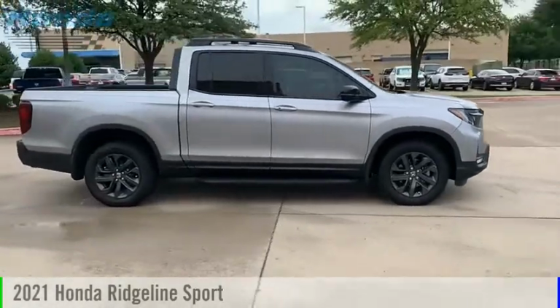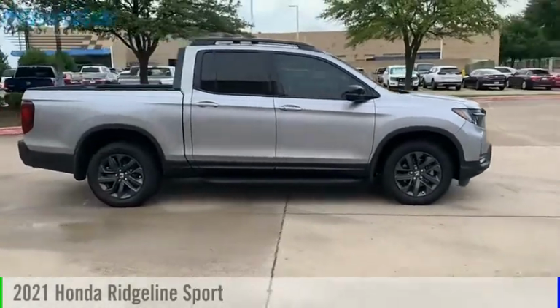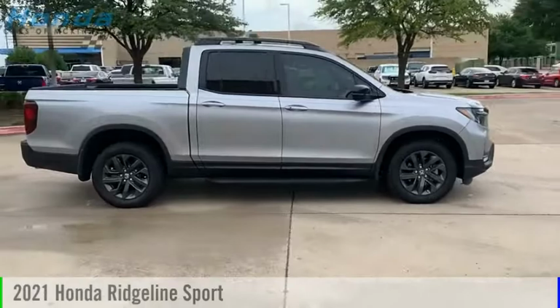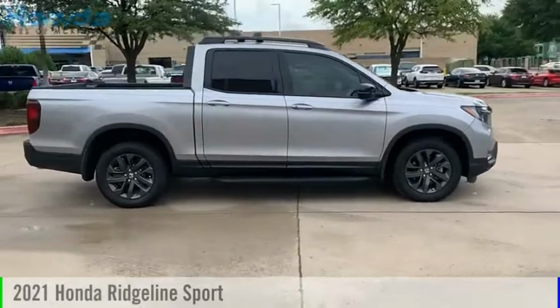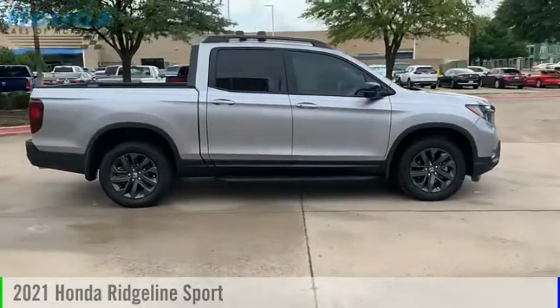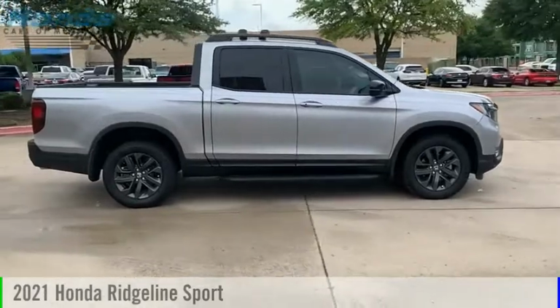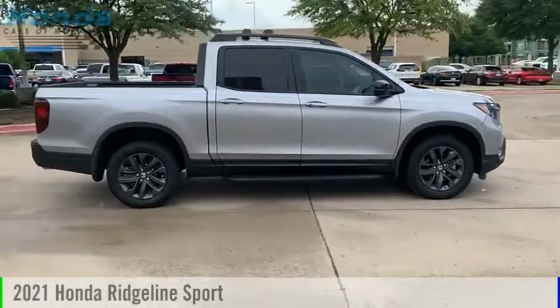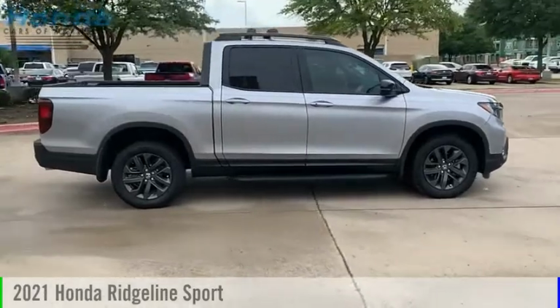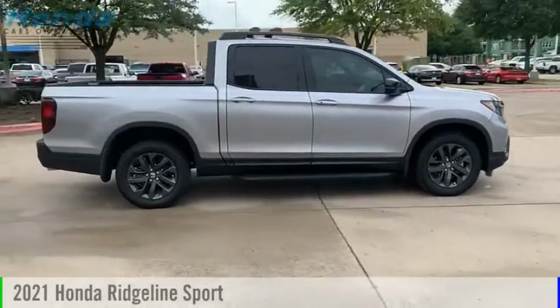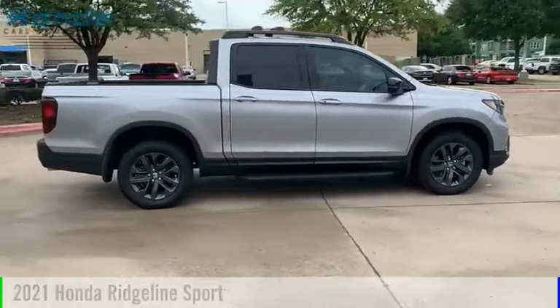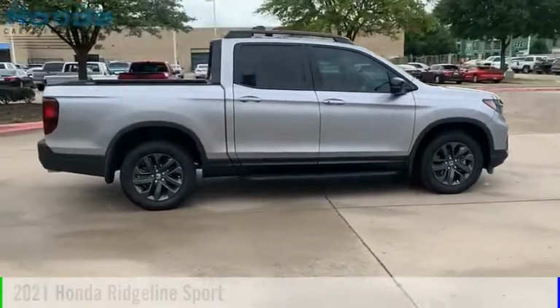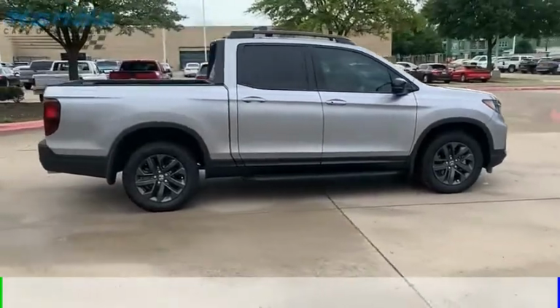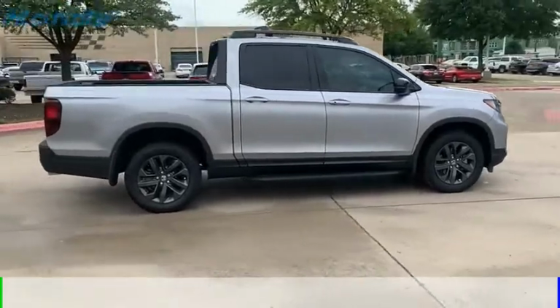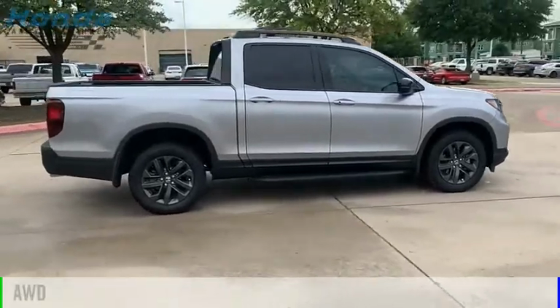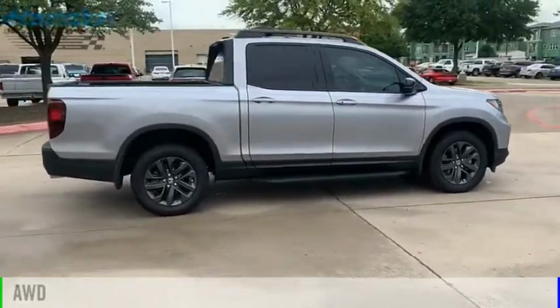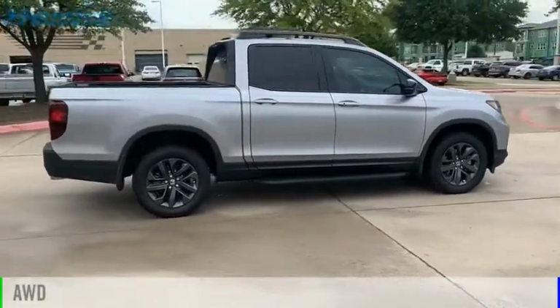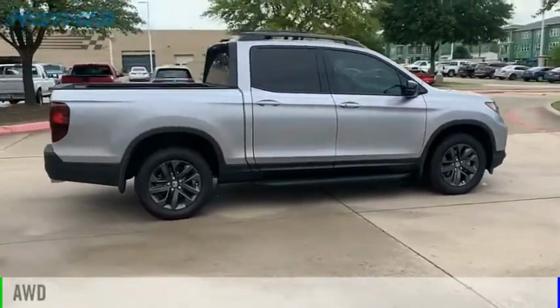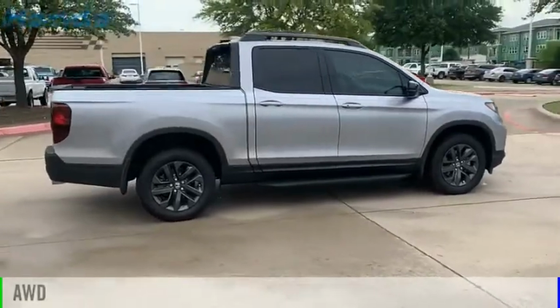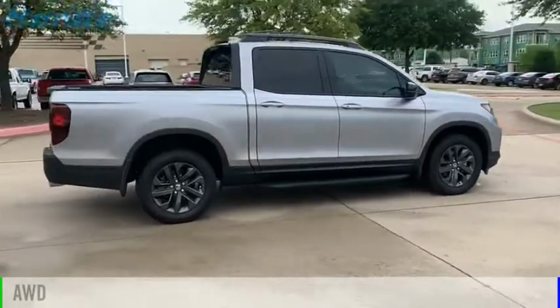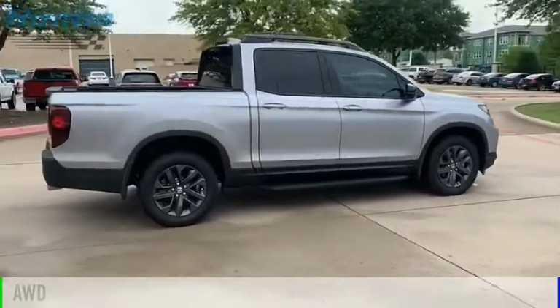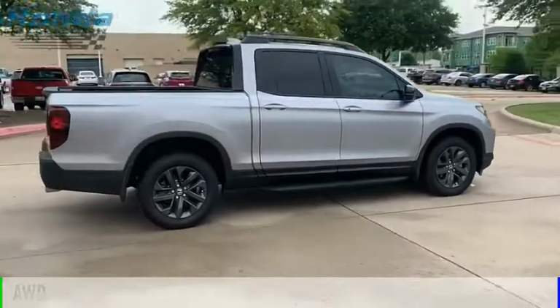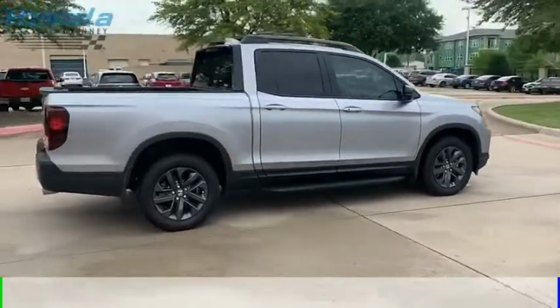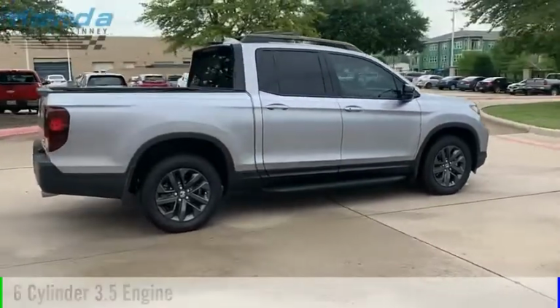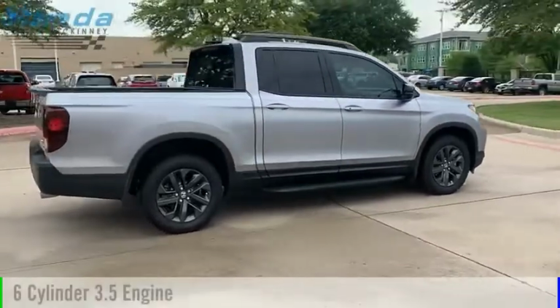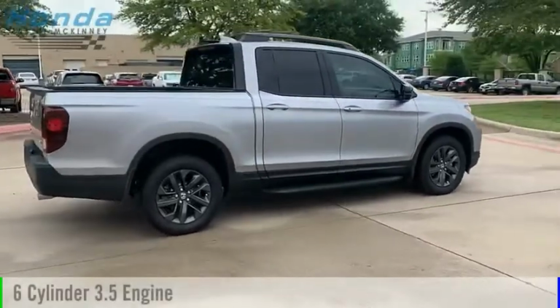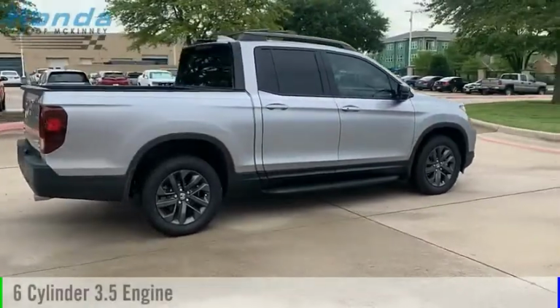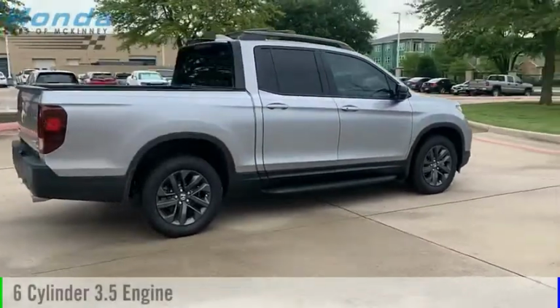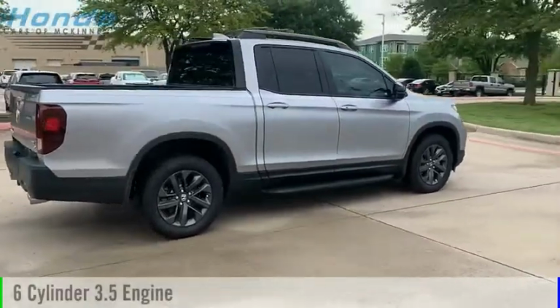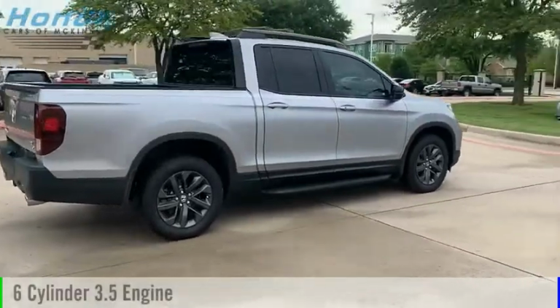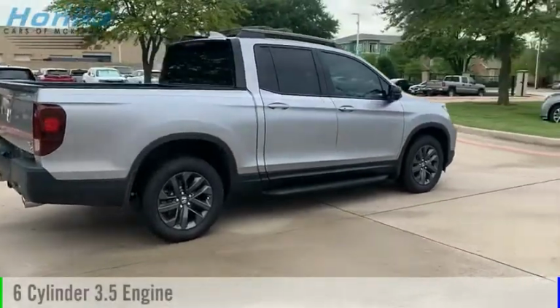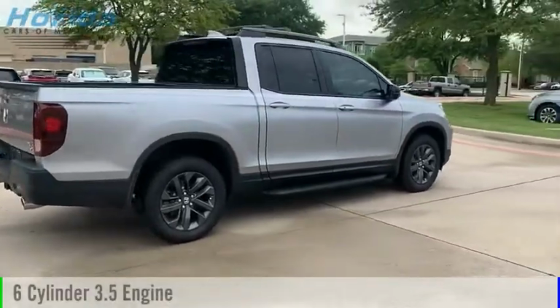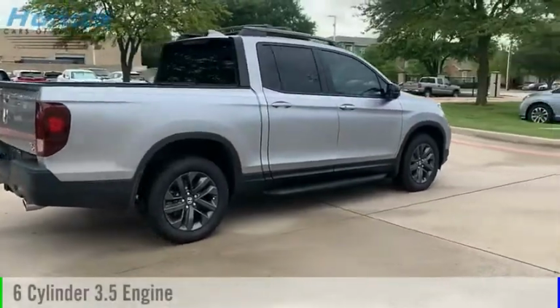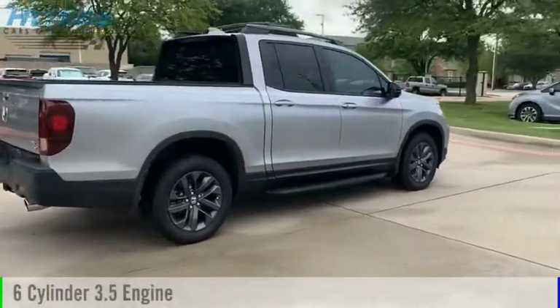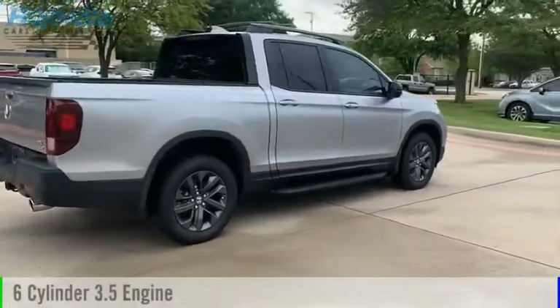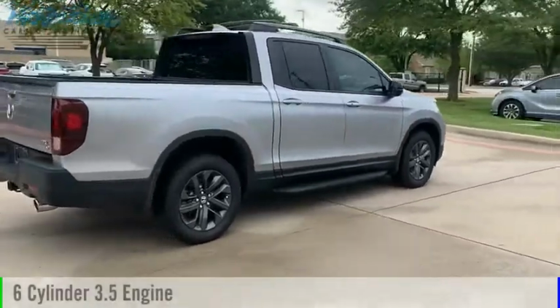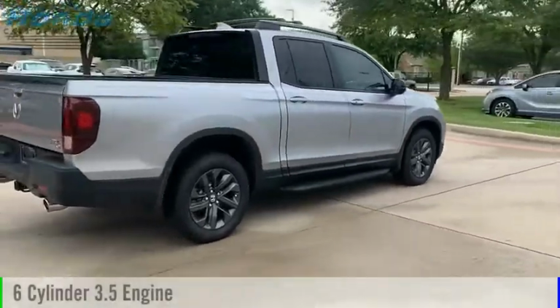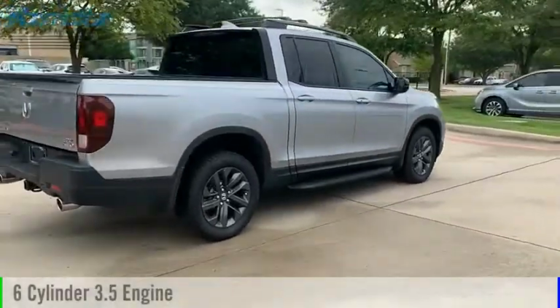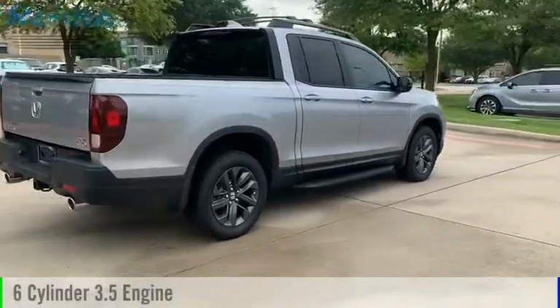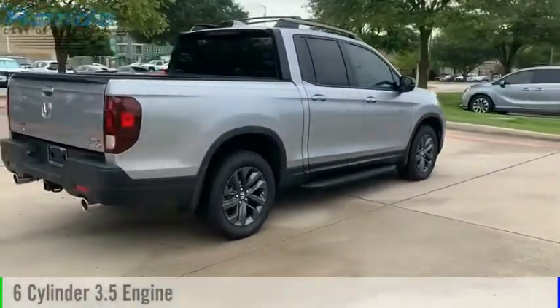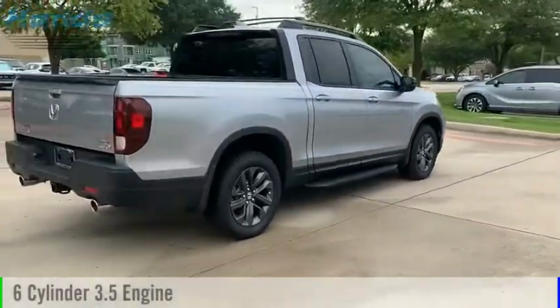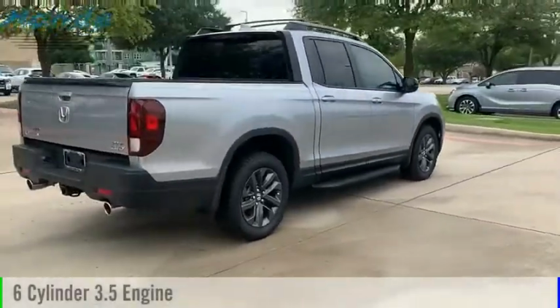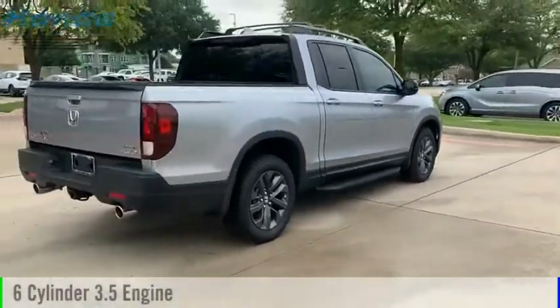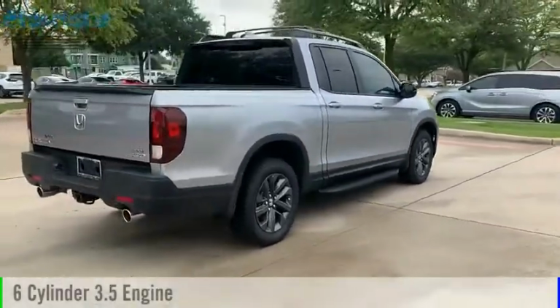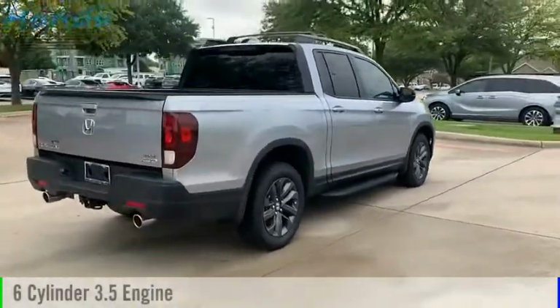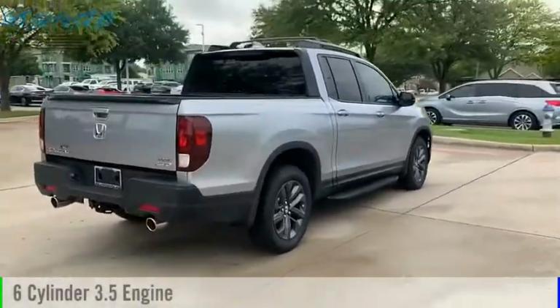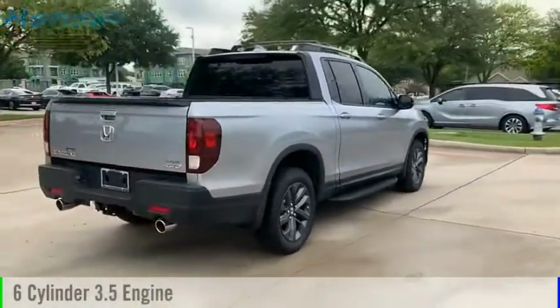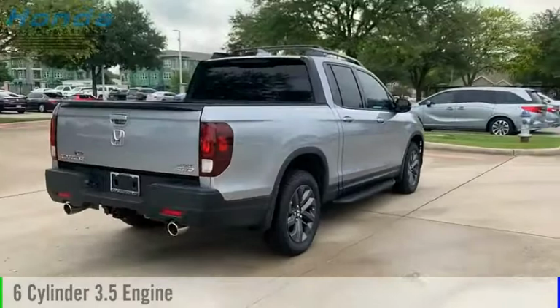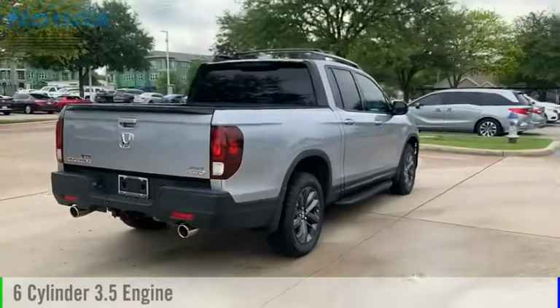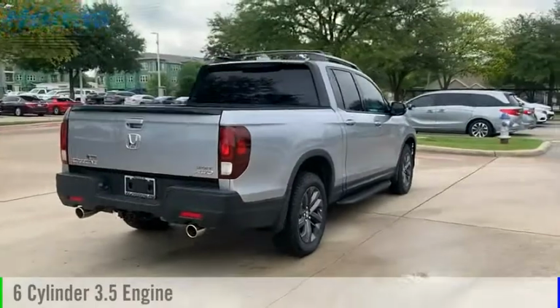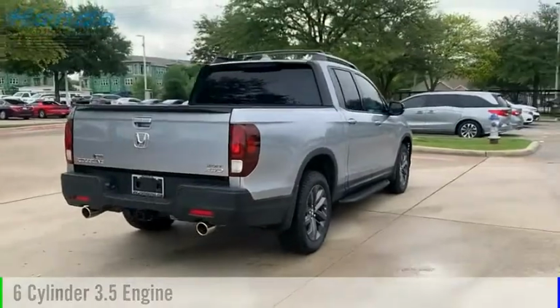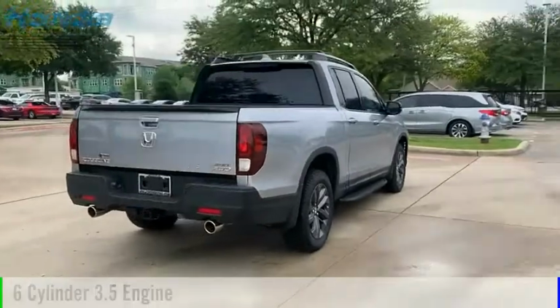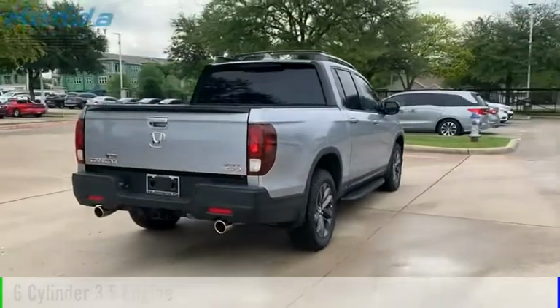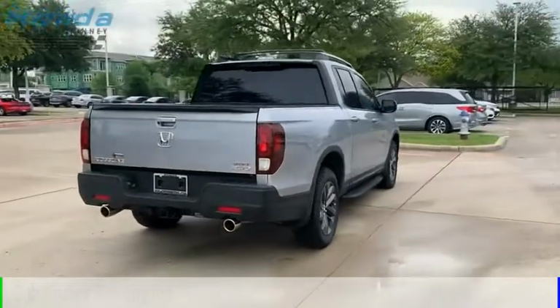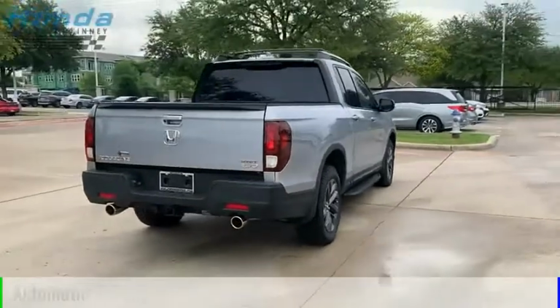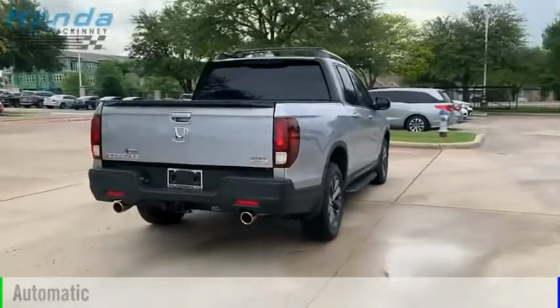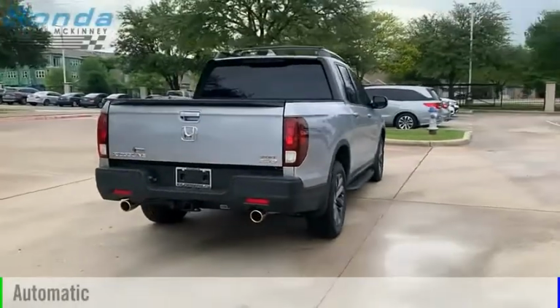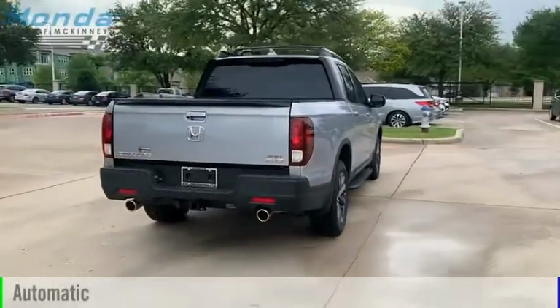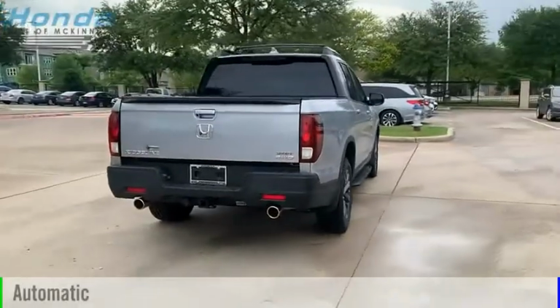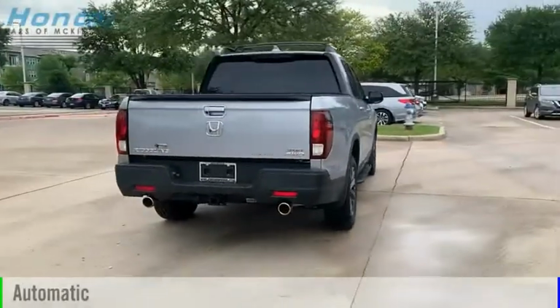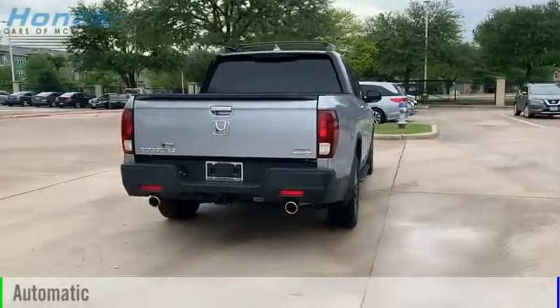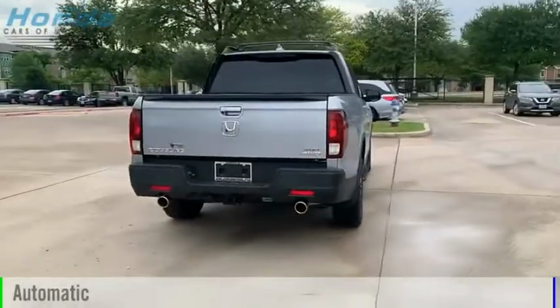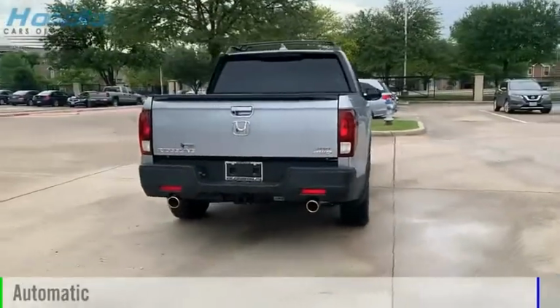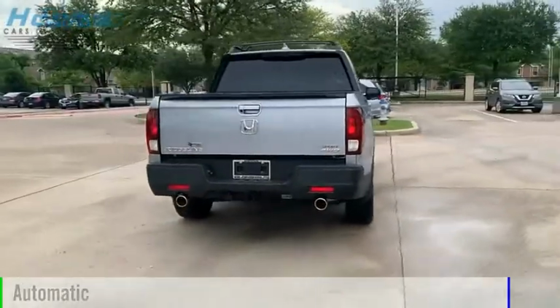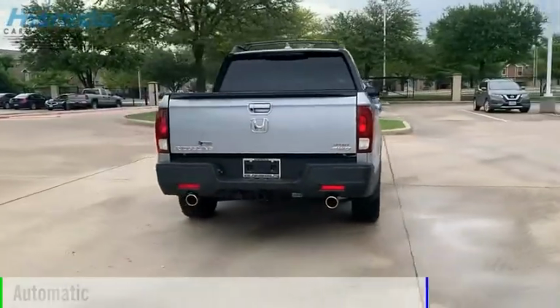This vehicle is powered by an all-wheel drive, six-cylinder, 3.5-liter engine, and comes with an automatic transmission.